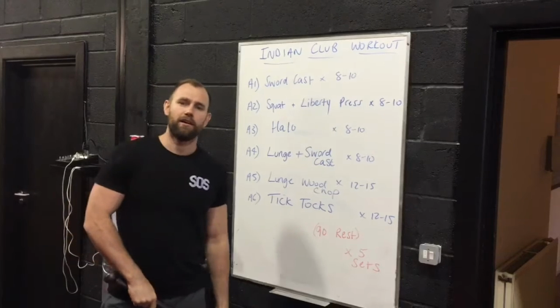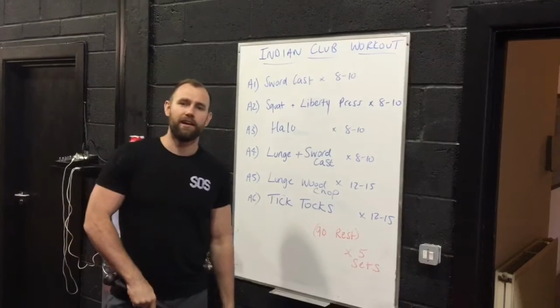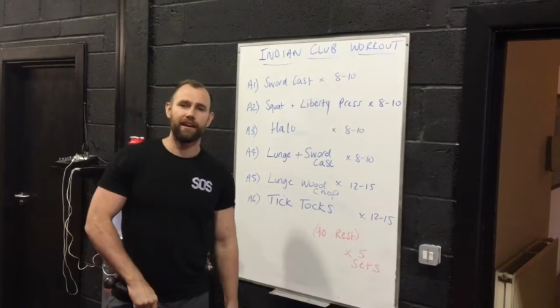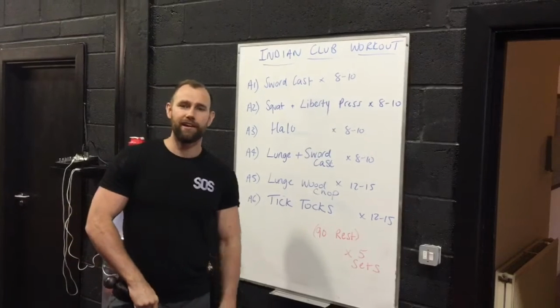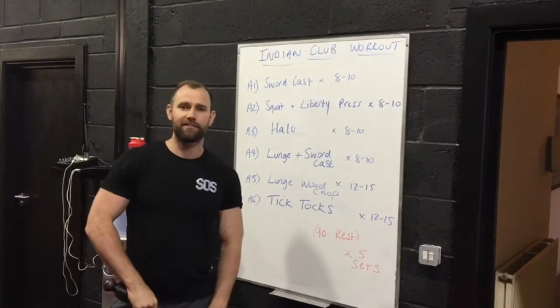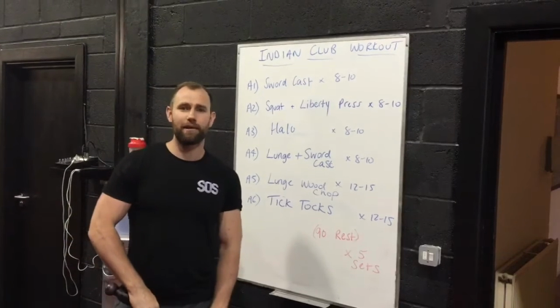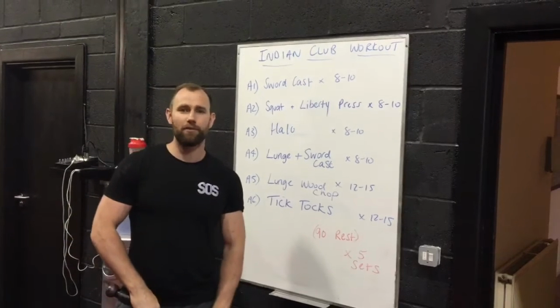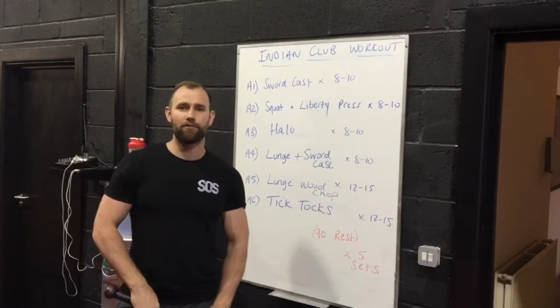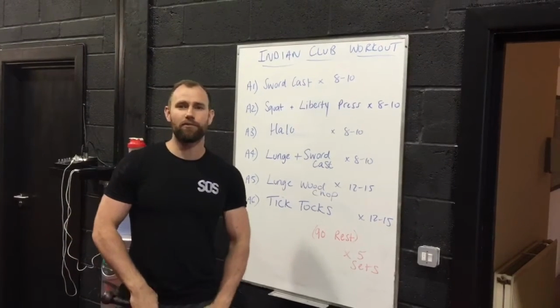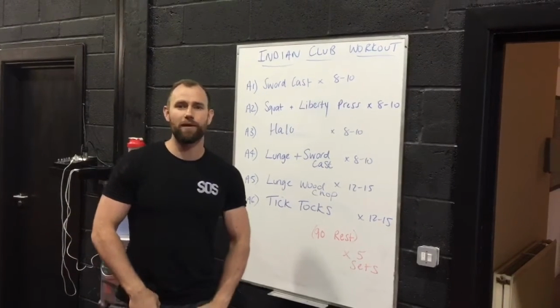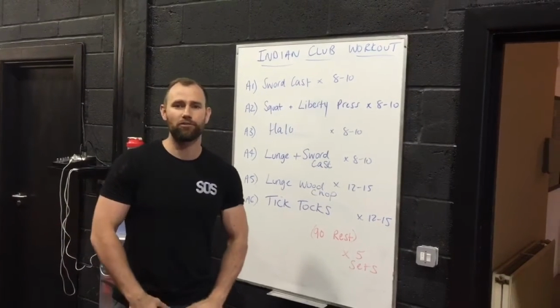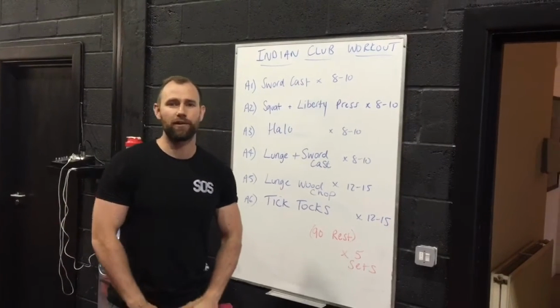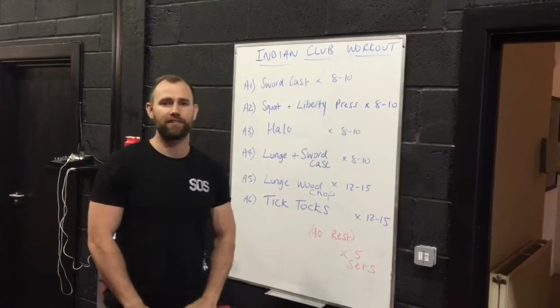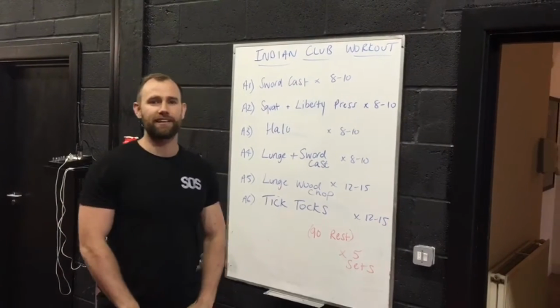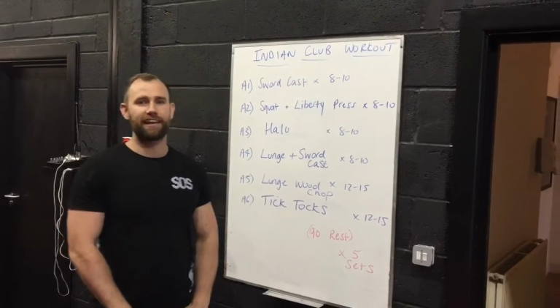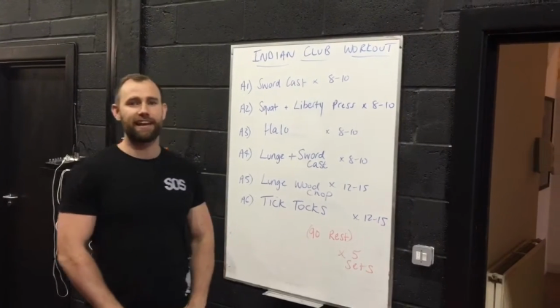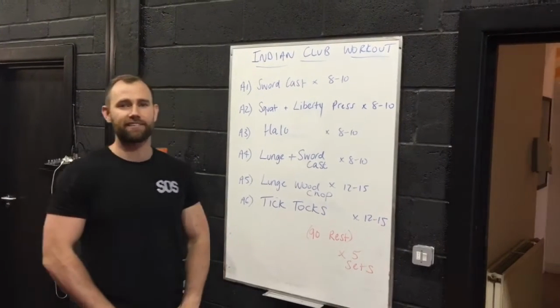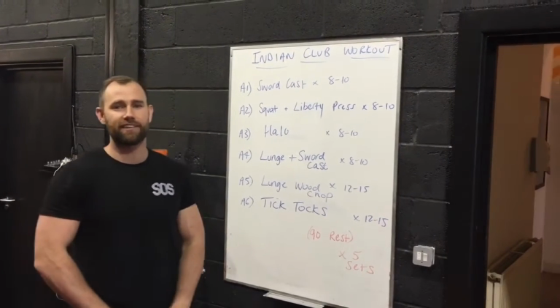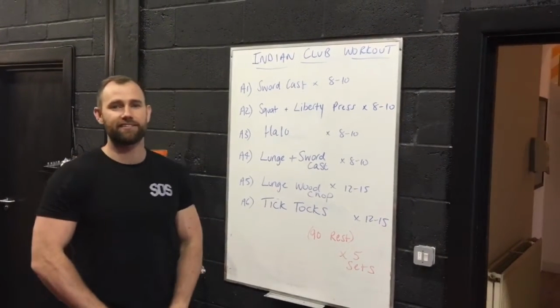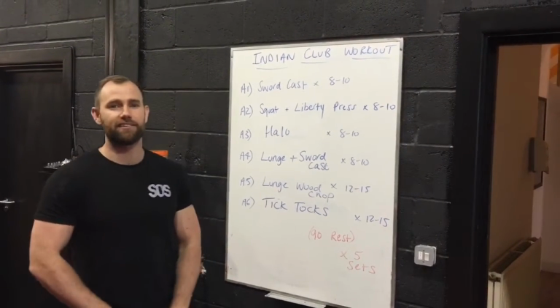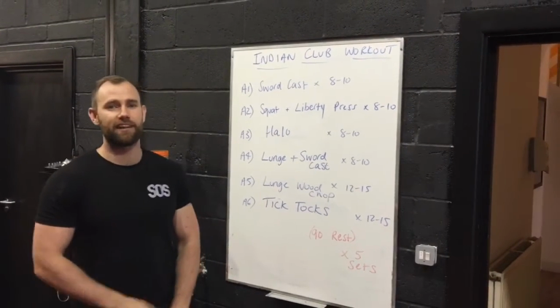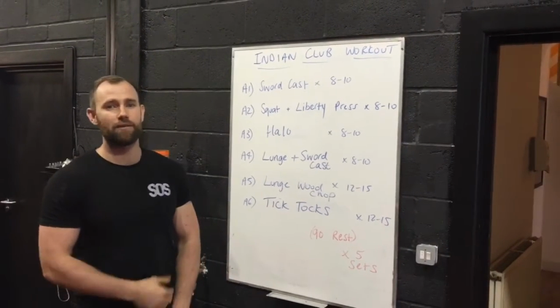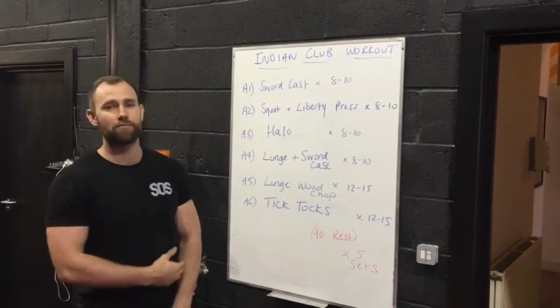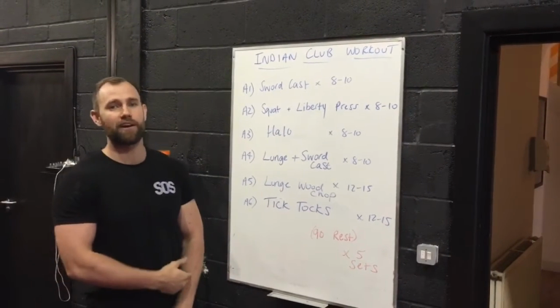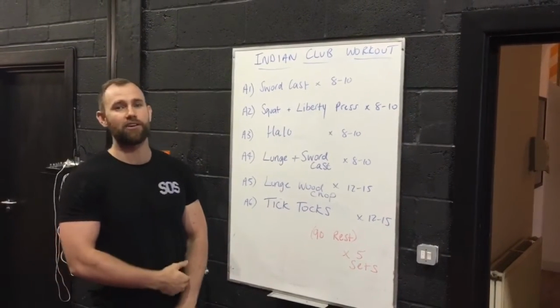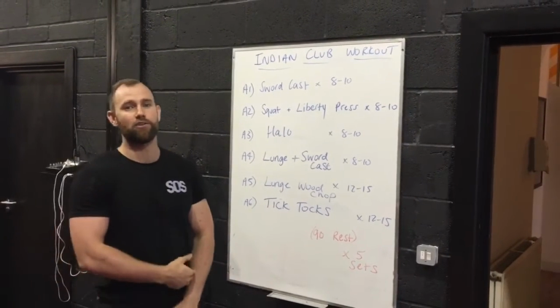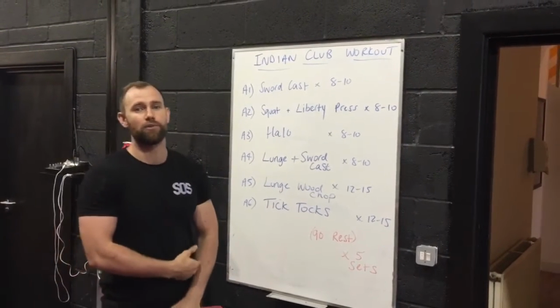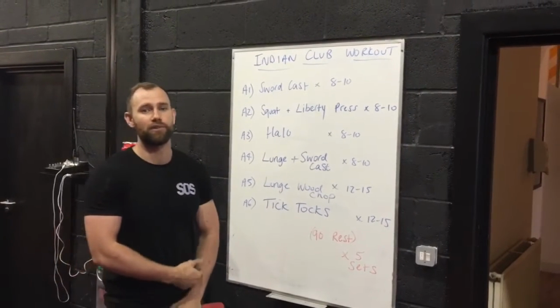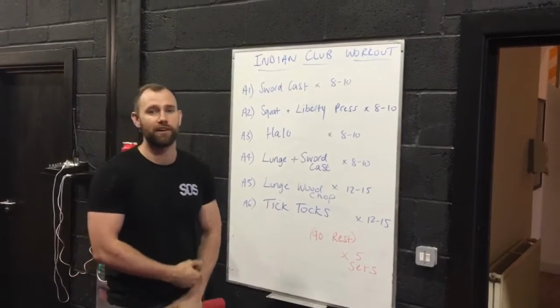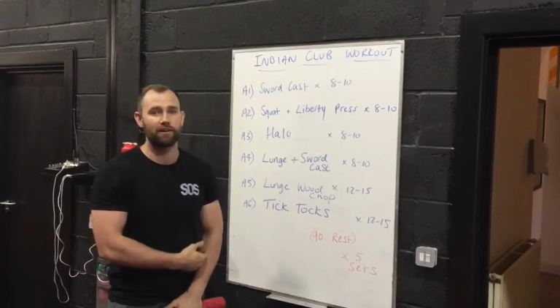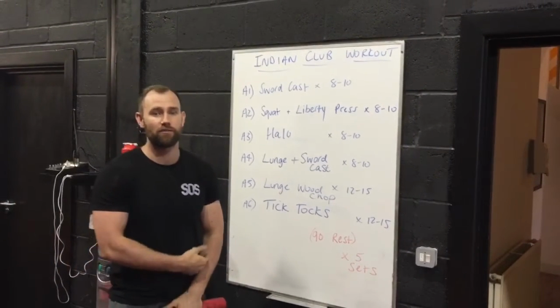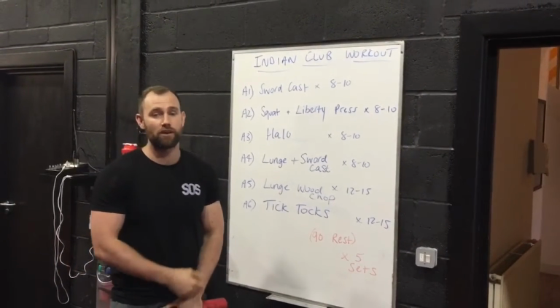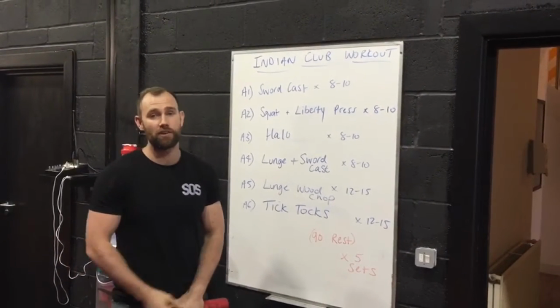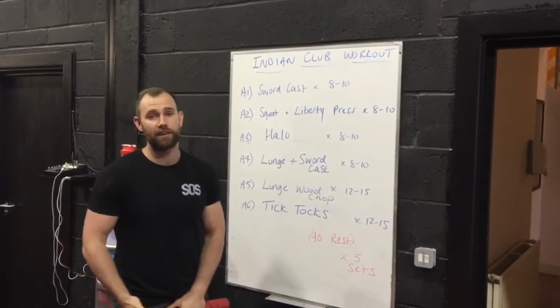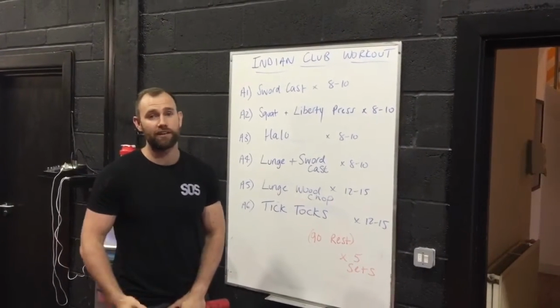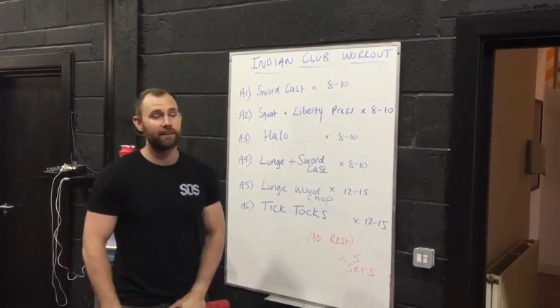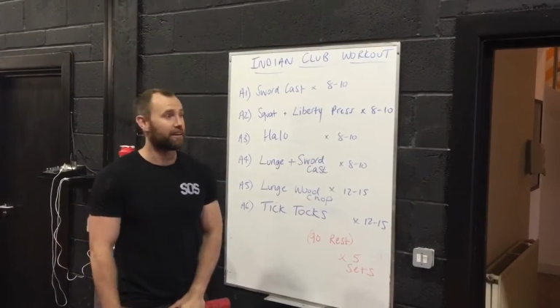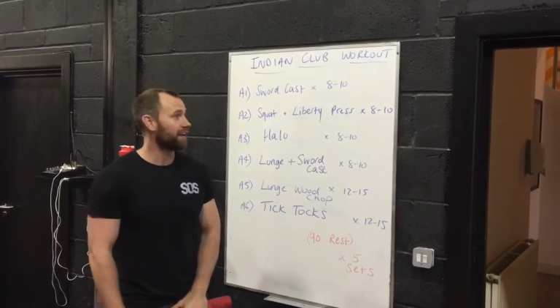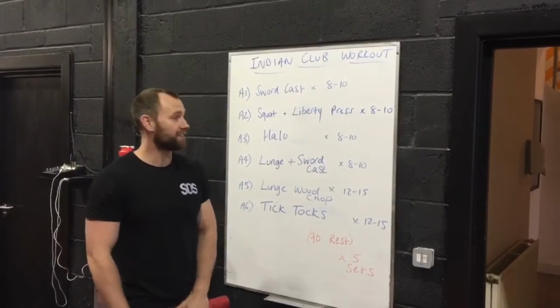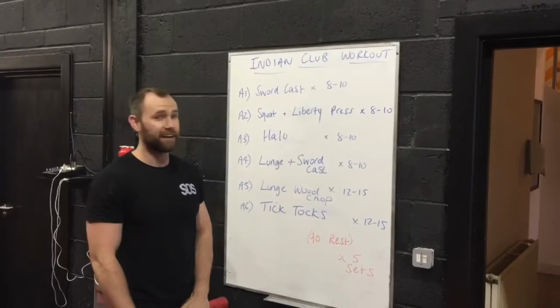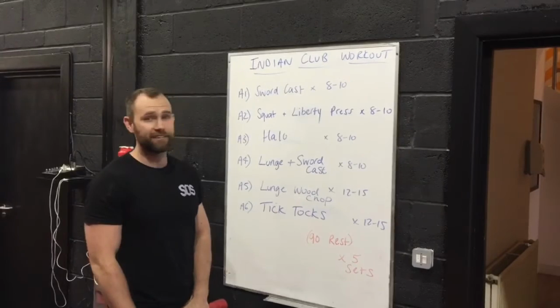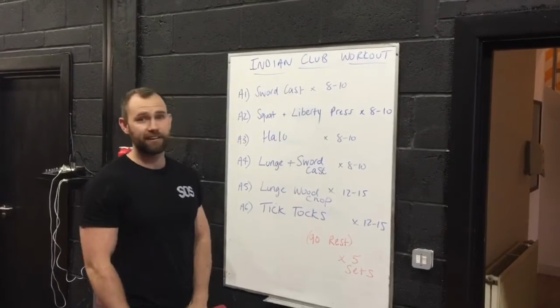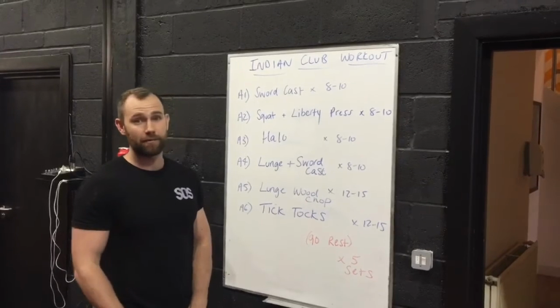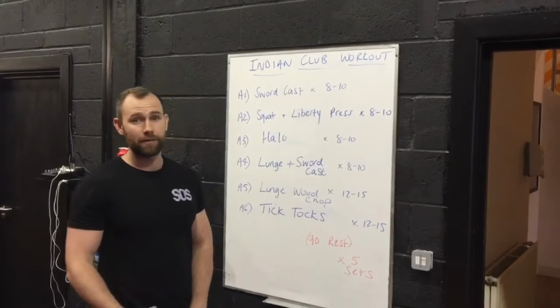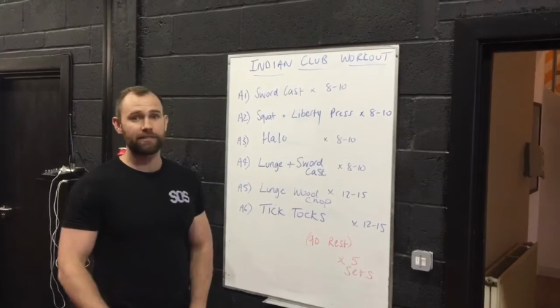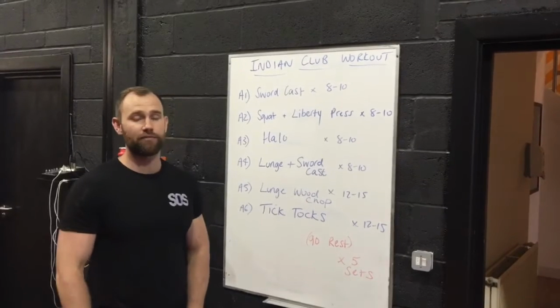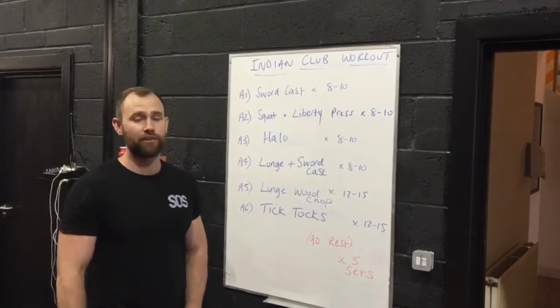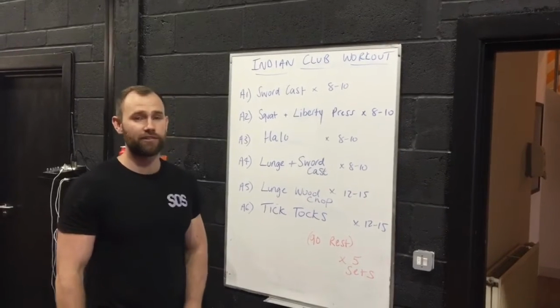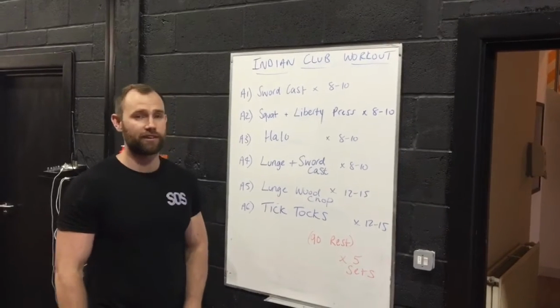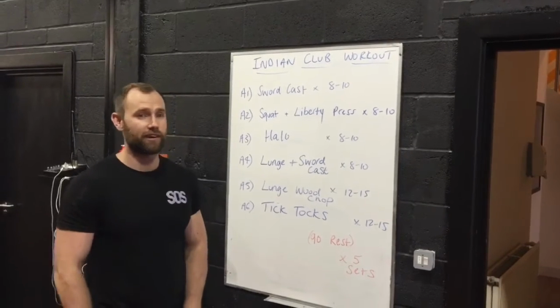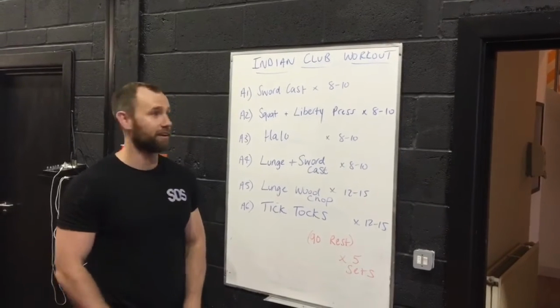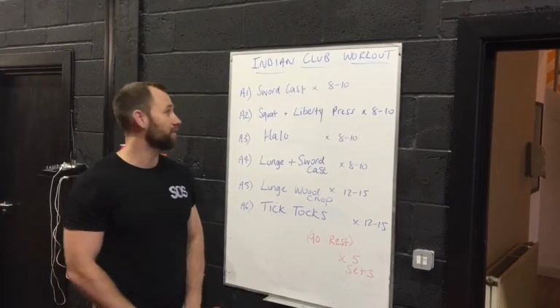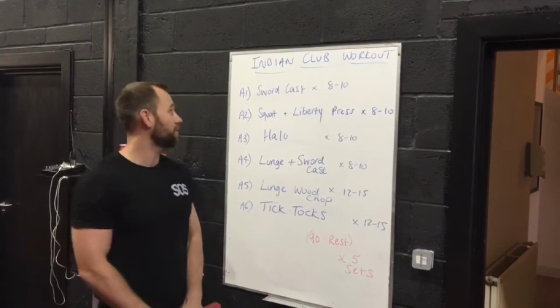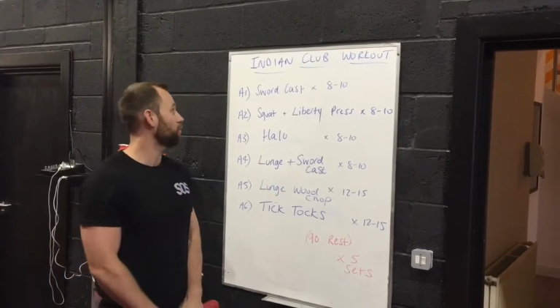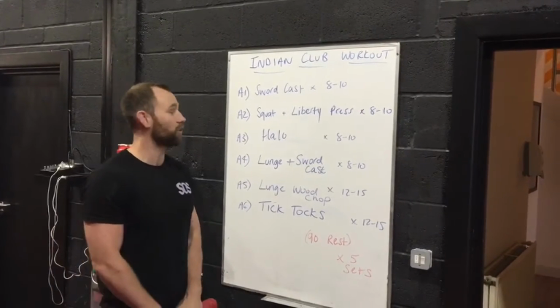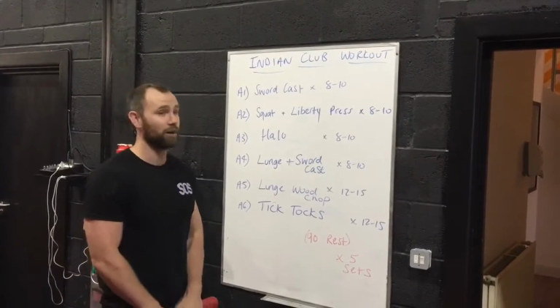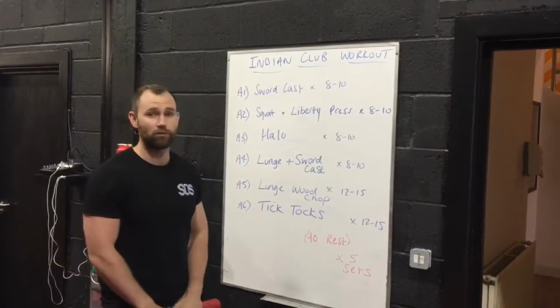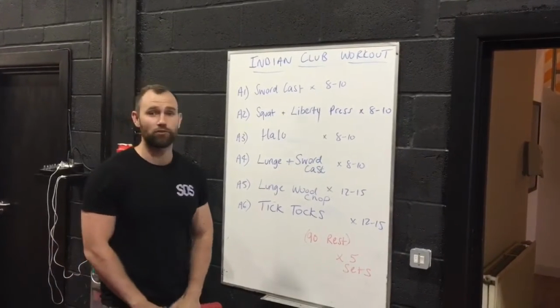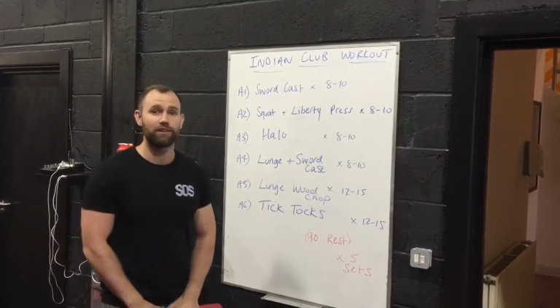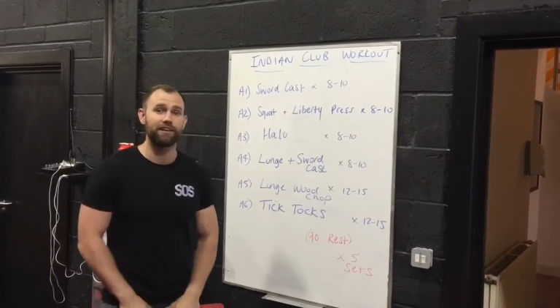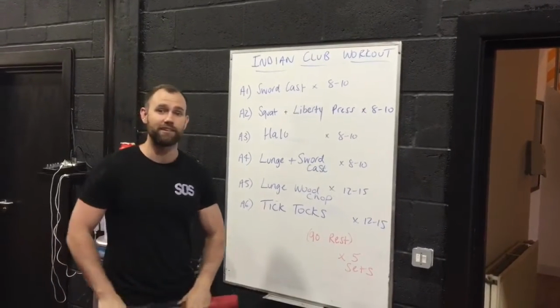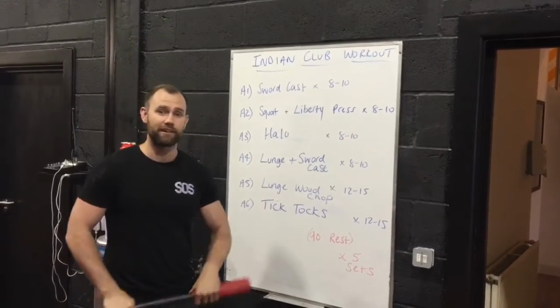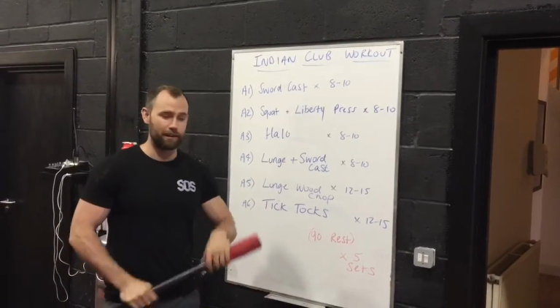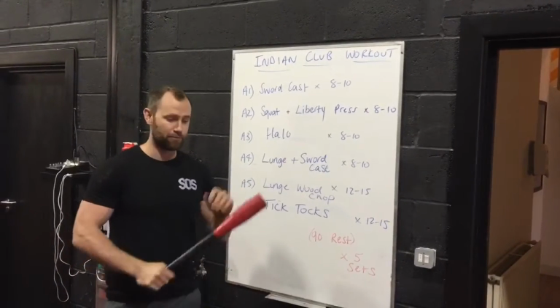Hey guys, Sam here from SOS Athletic Excellence. Today we're providing you with a really exciting and a bit different workout using the Indian clubs.